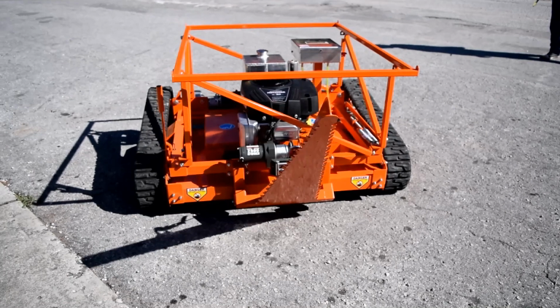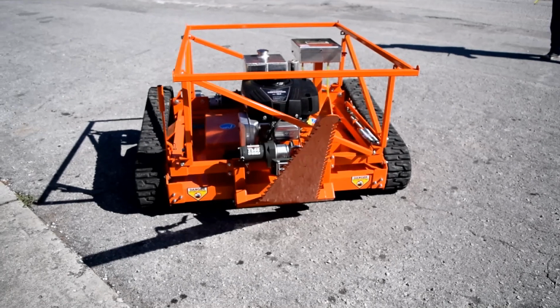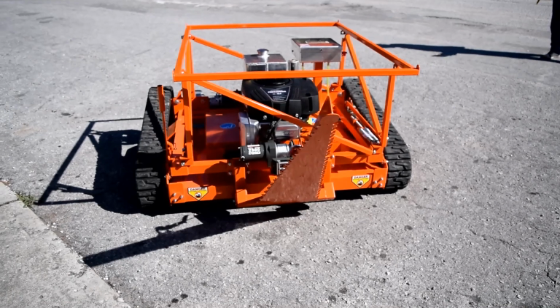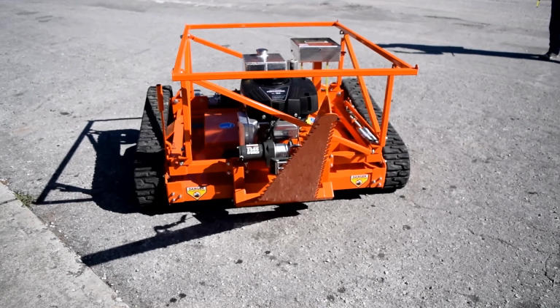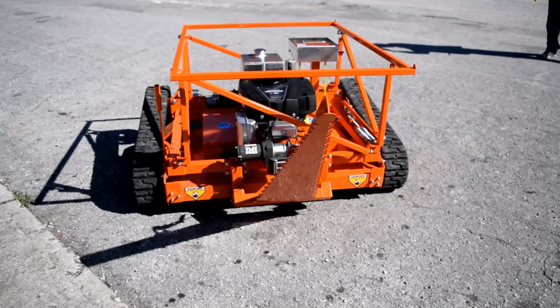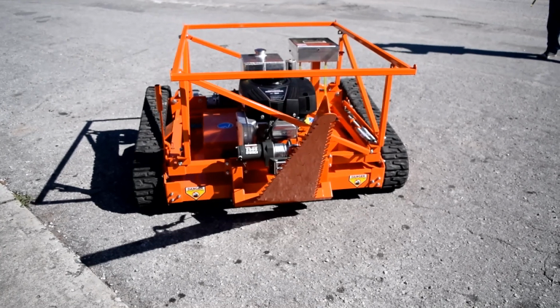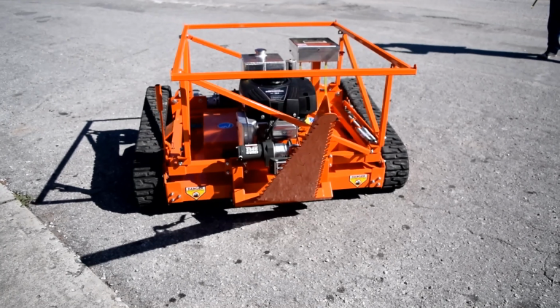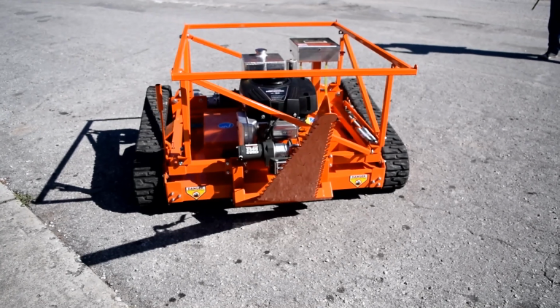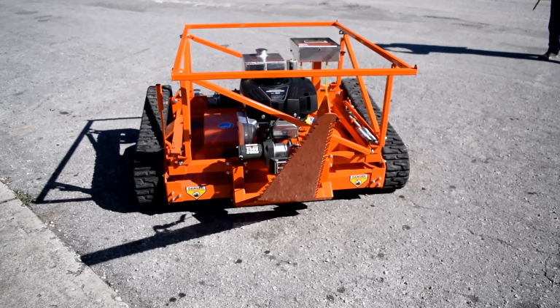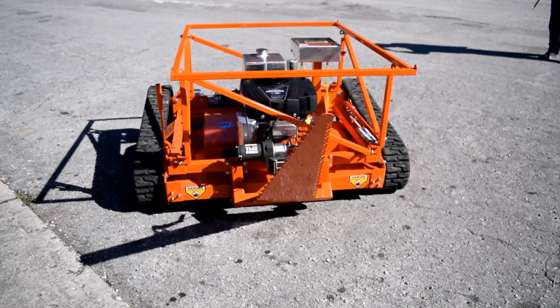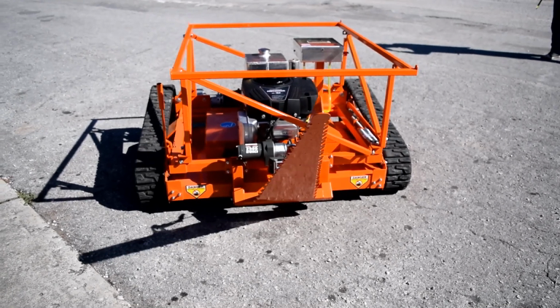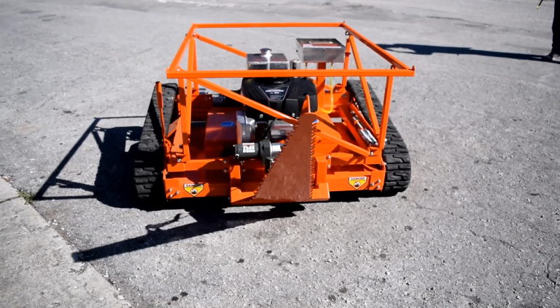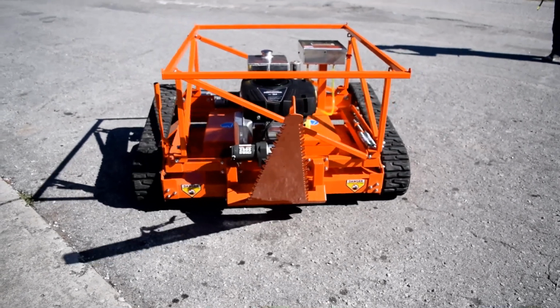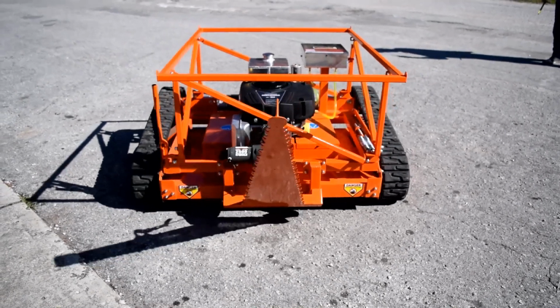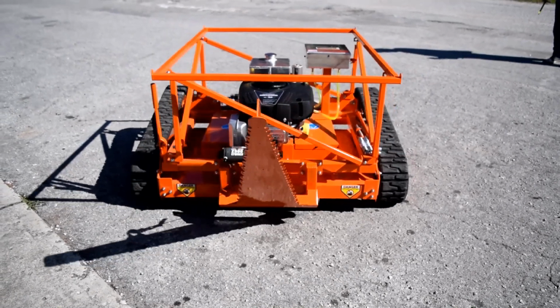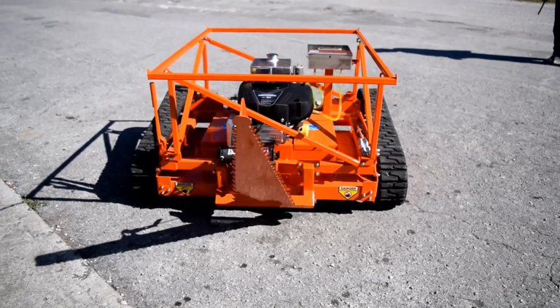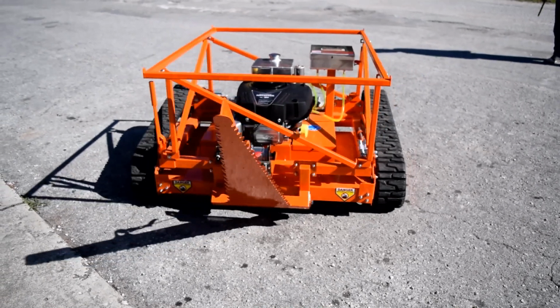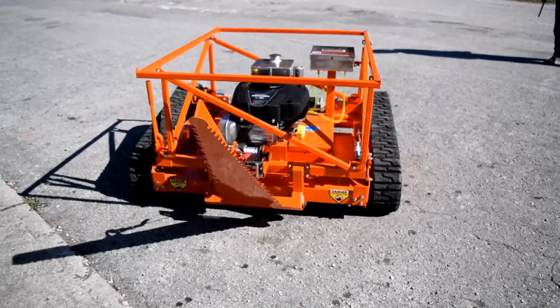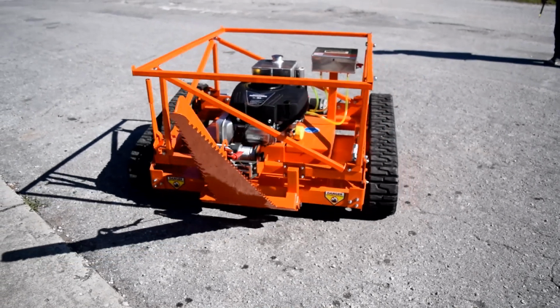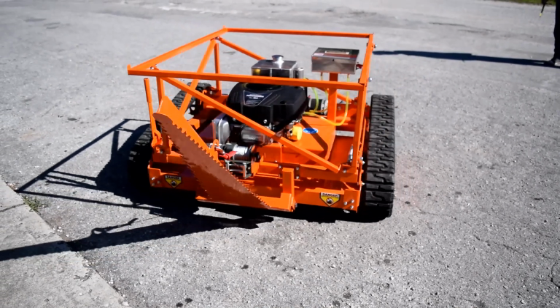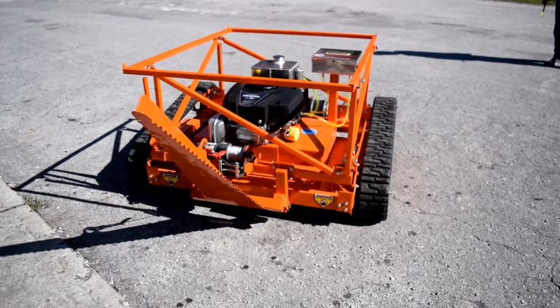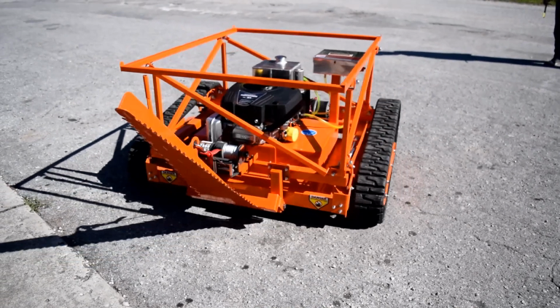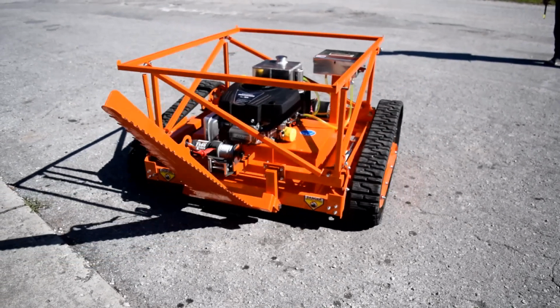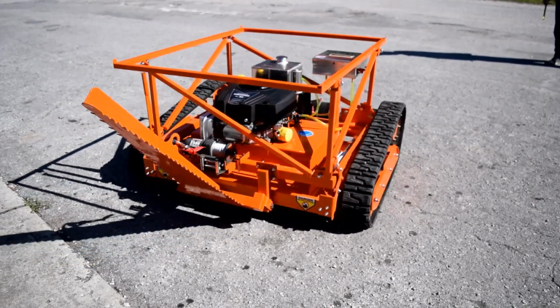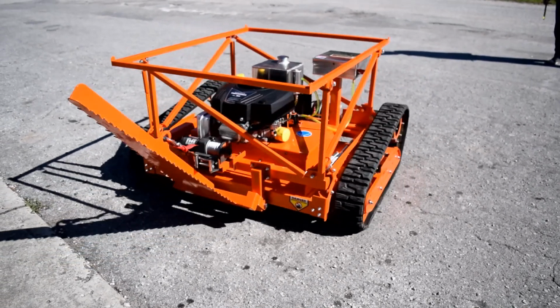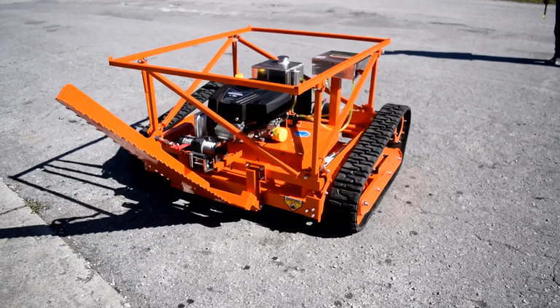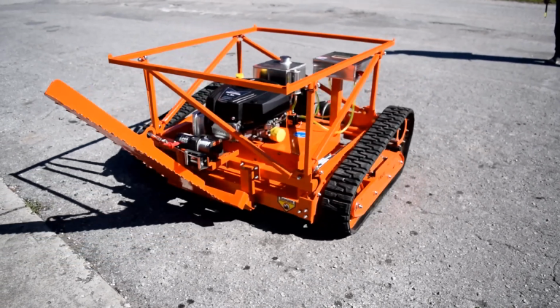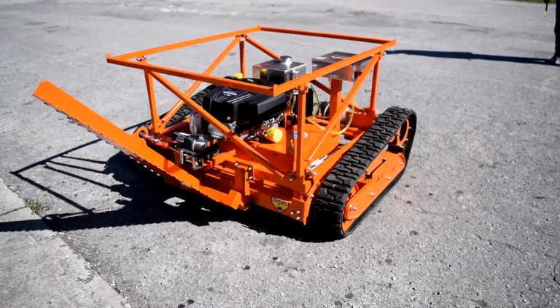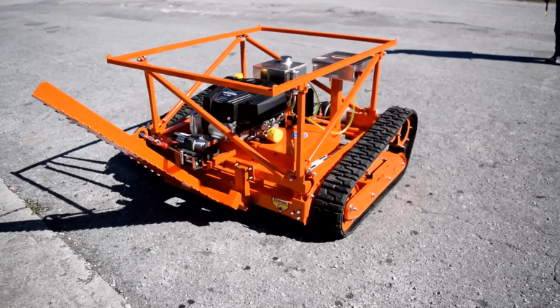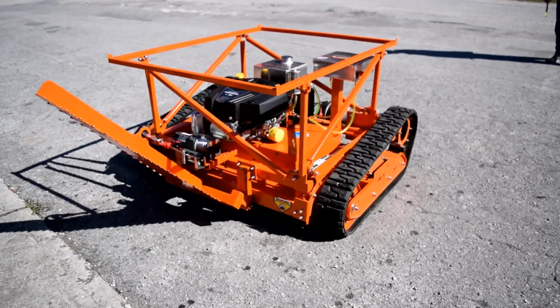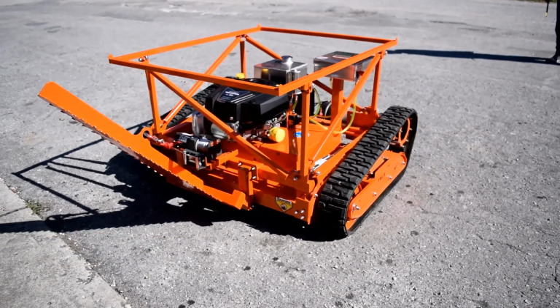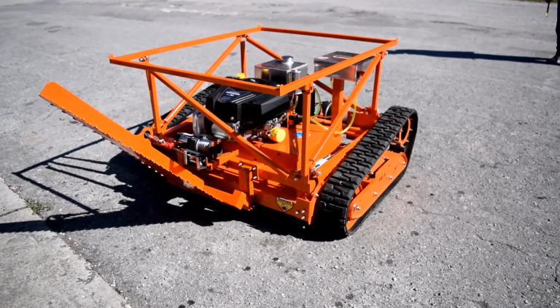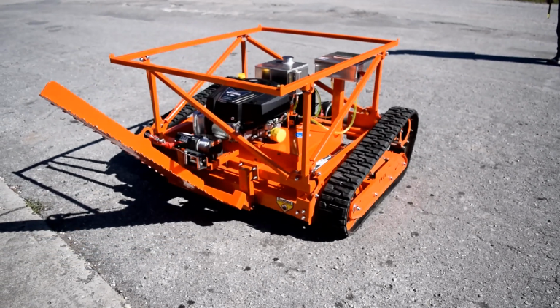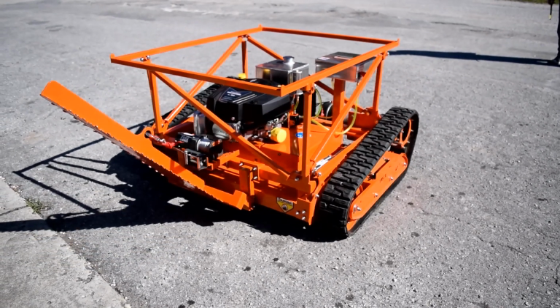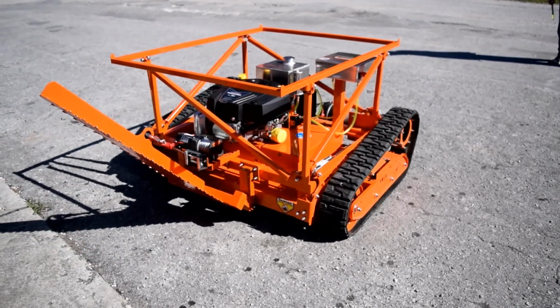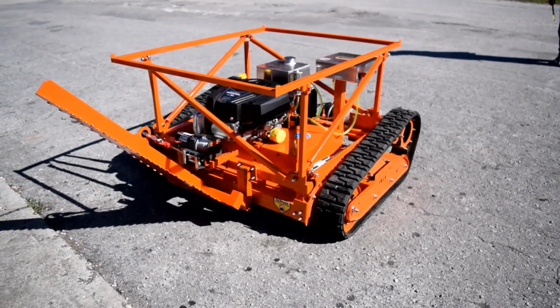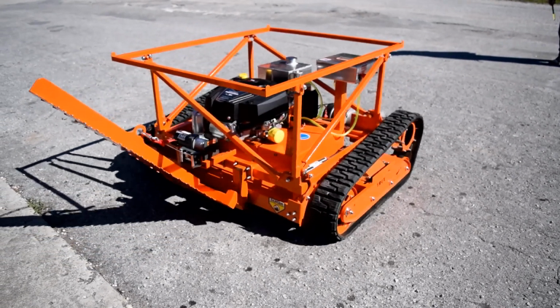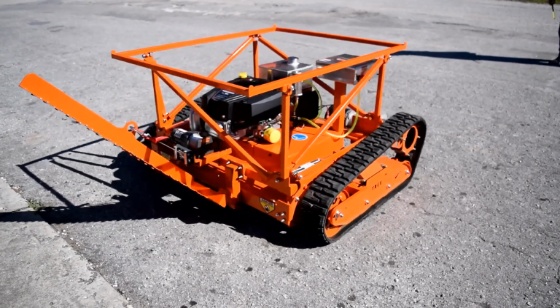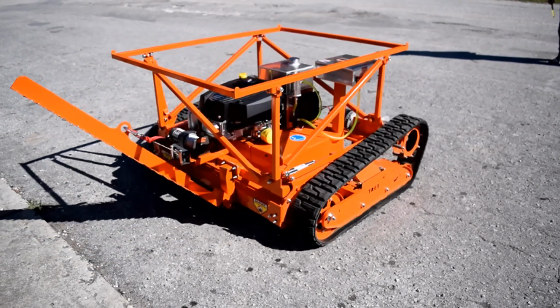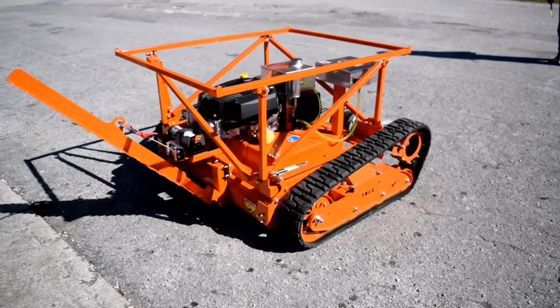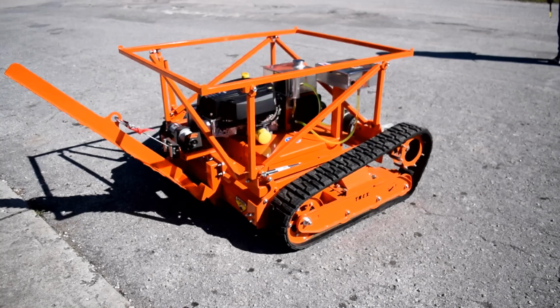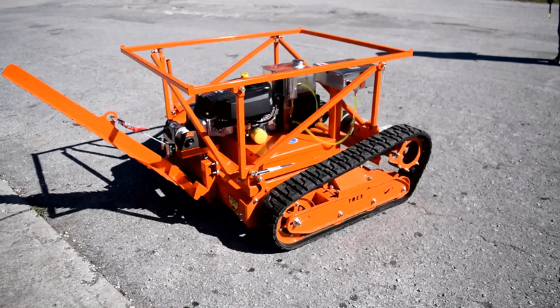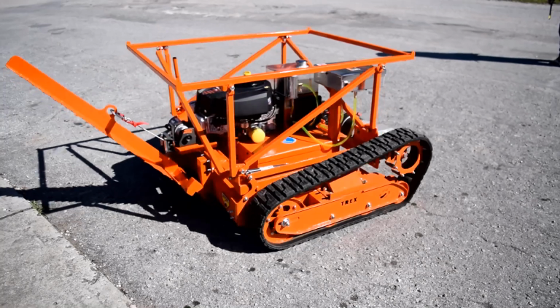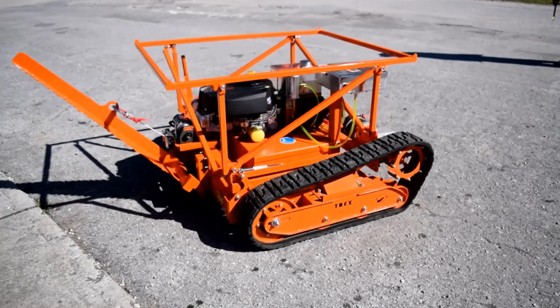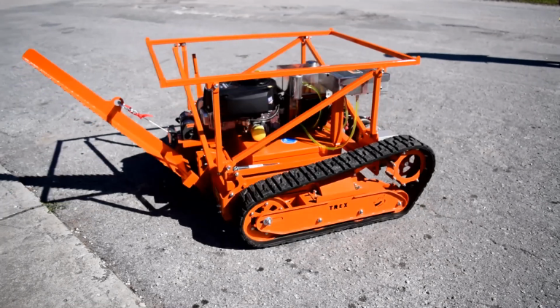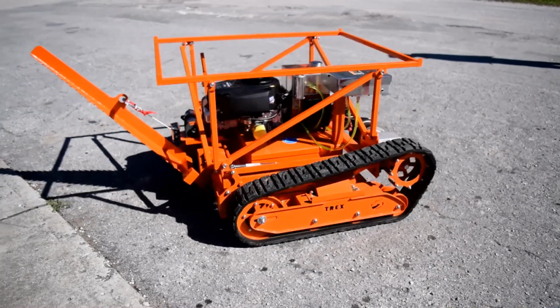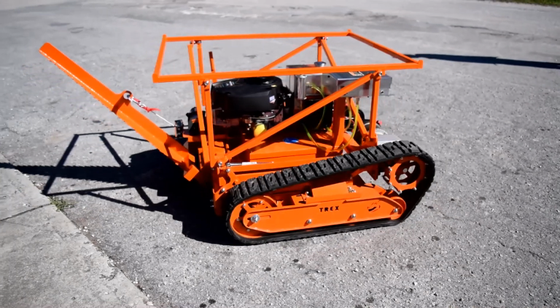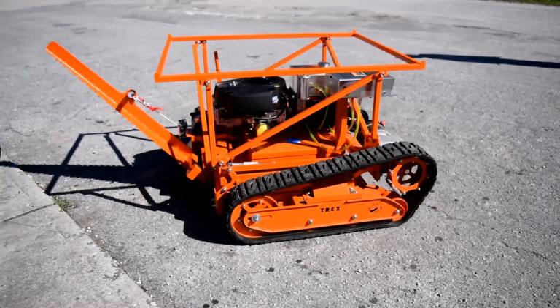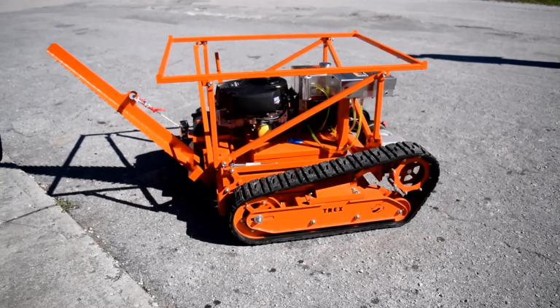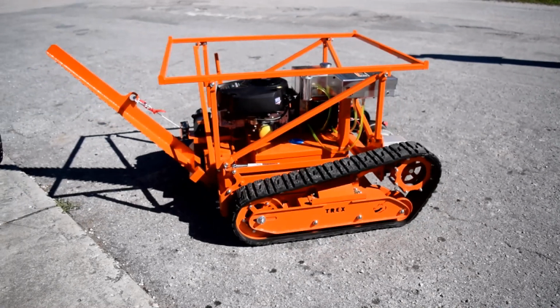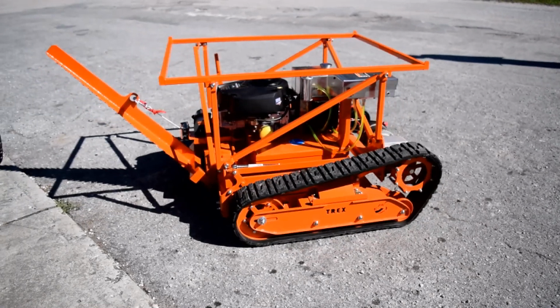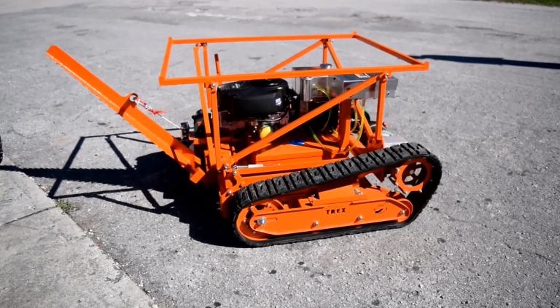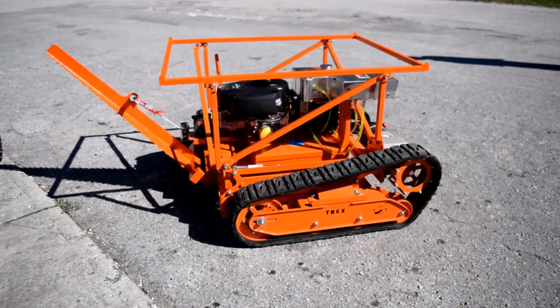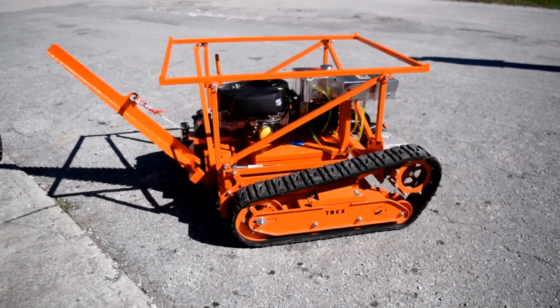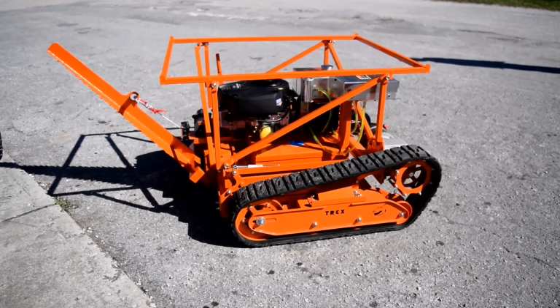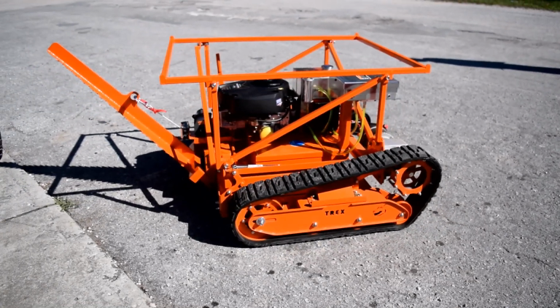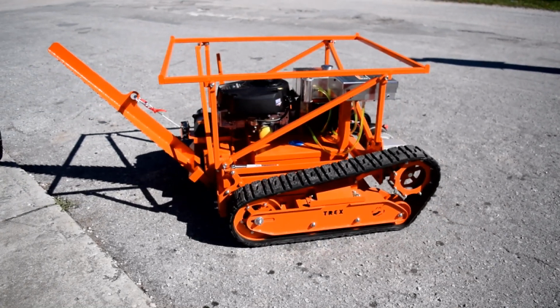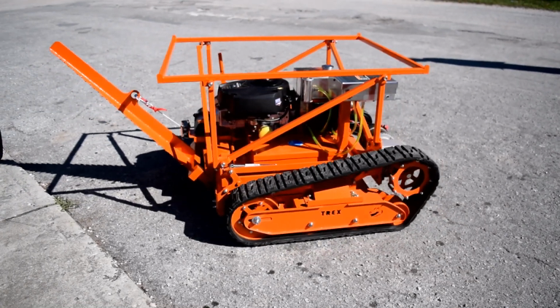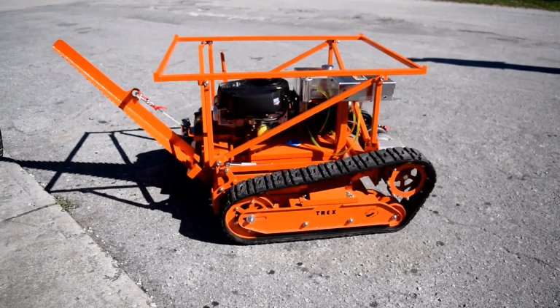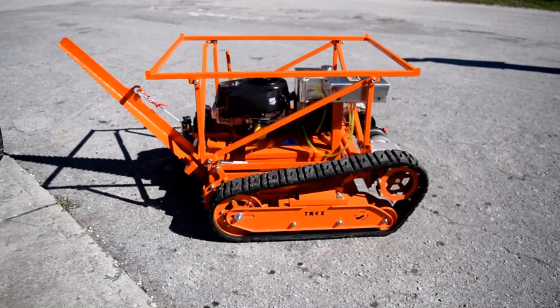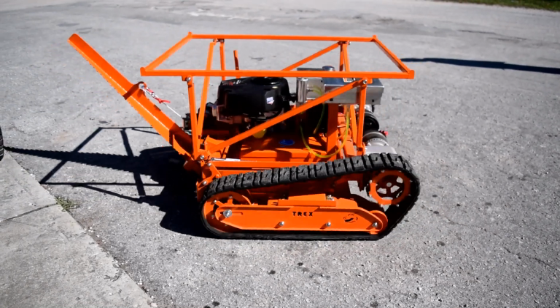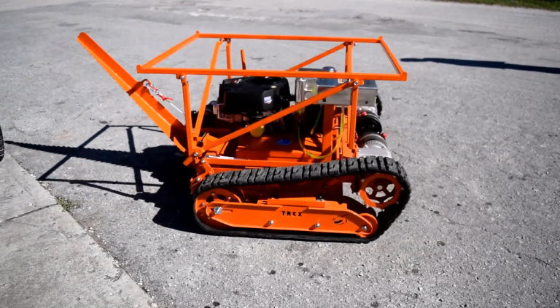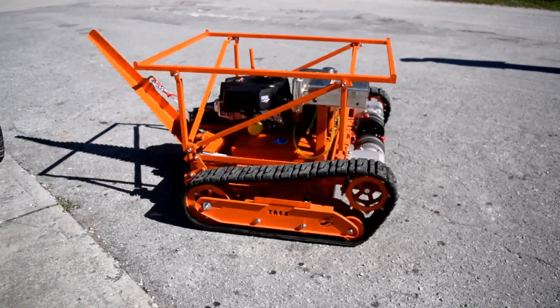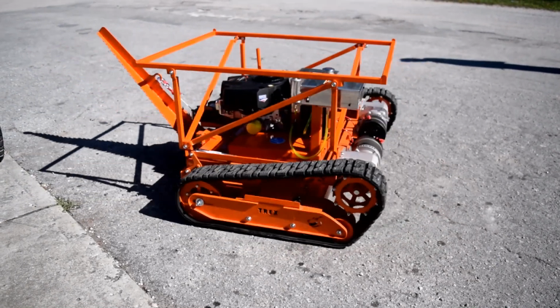We wanted to make the Saw Shark simple, strong, reliable, and easy to operate.